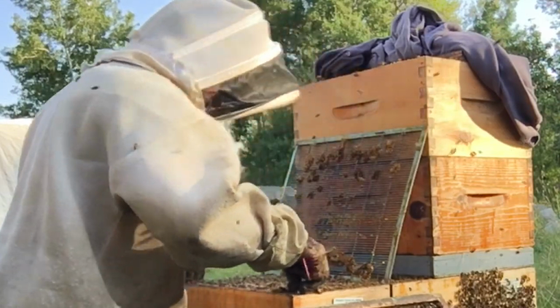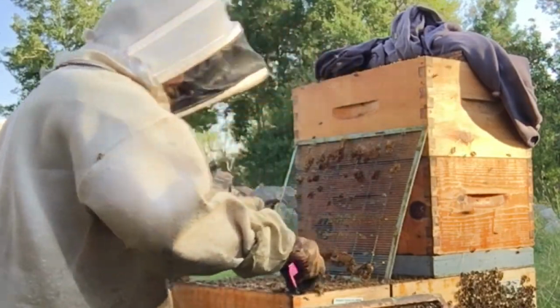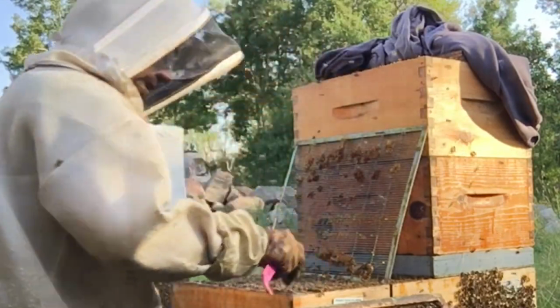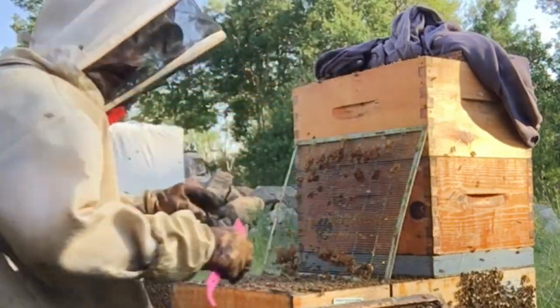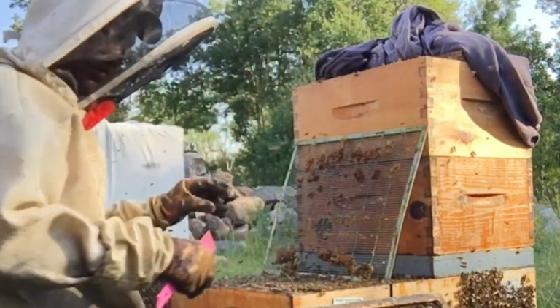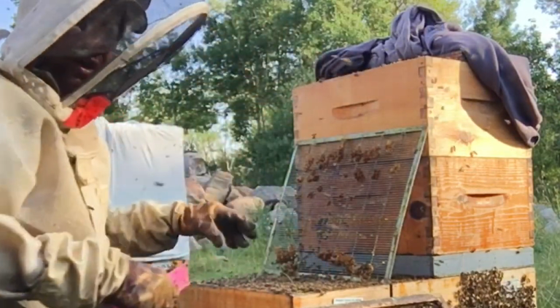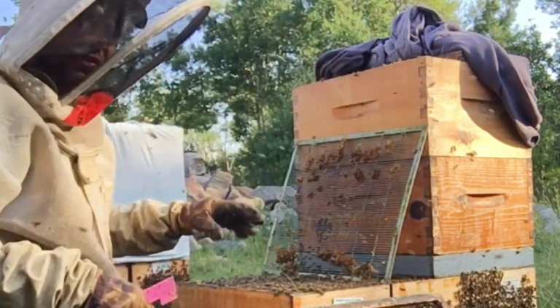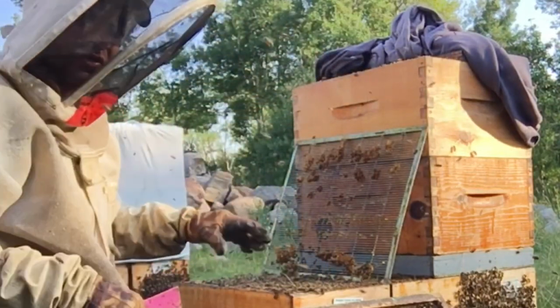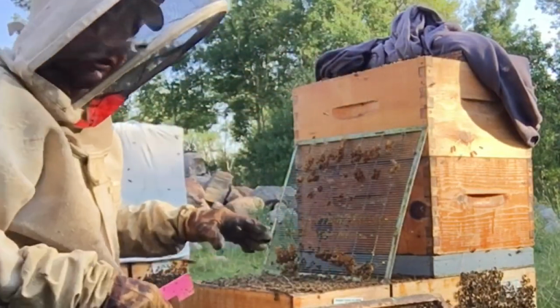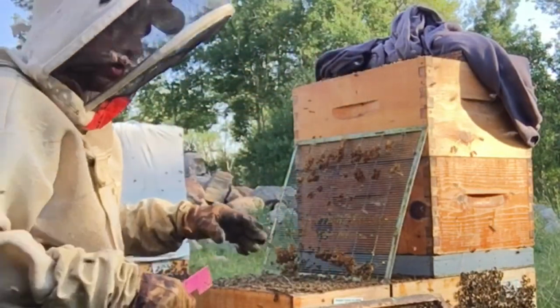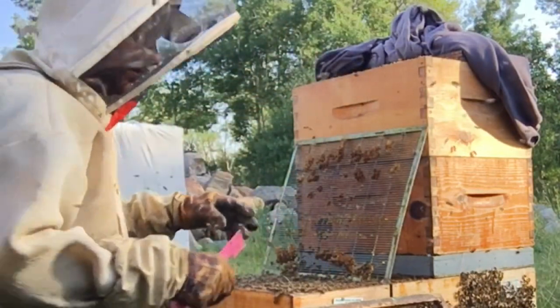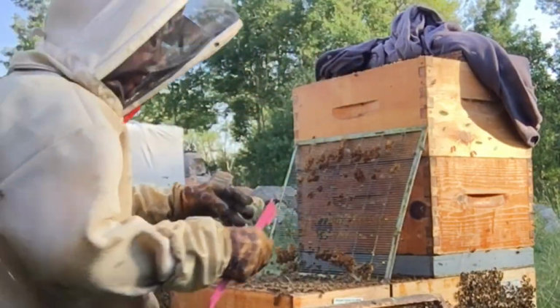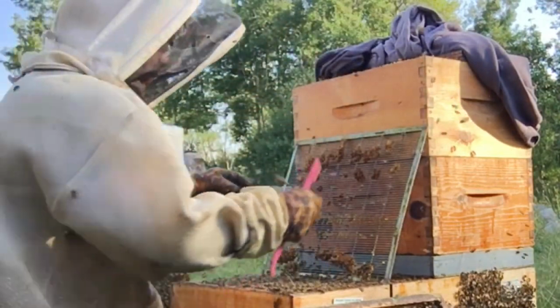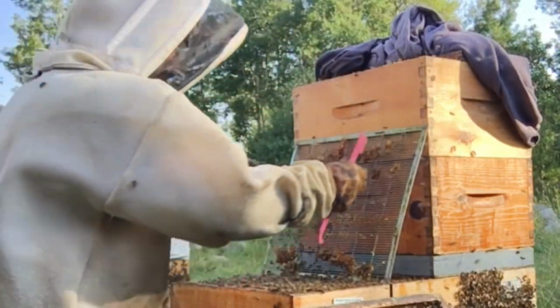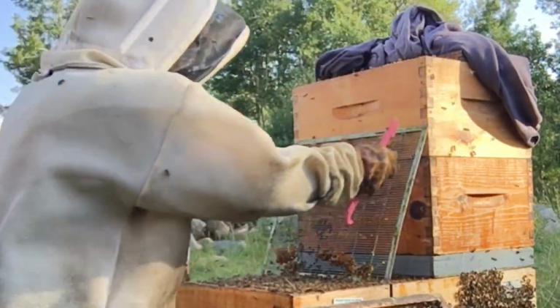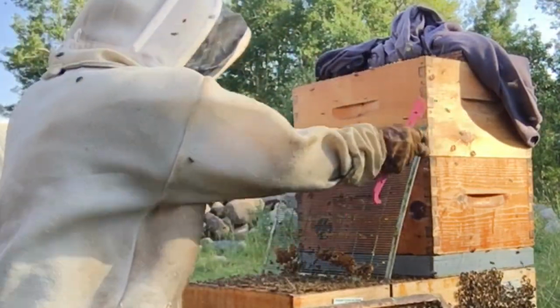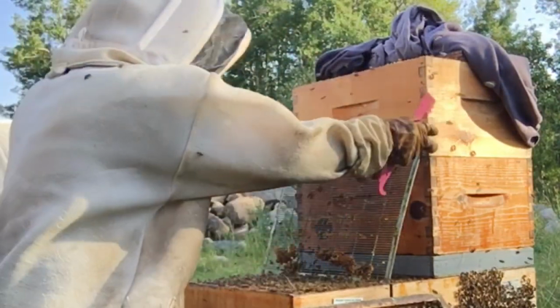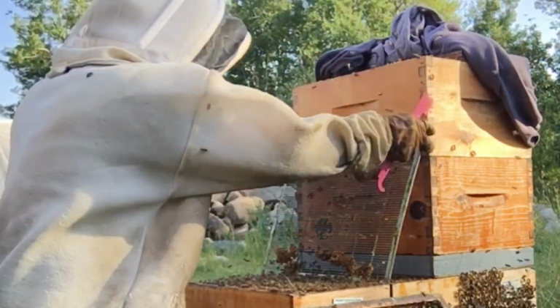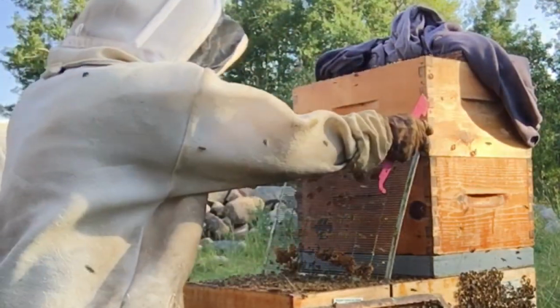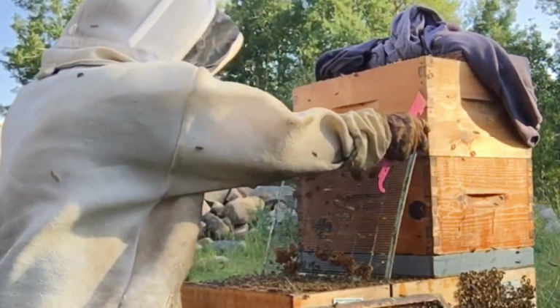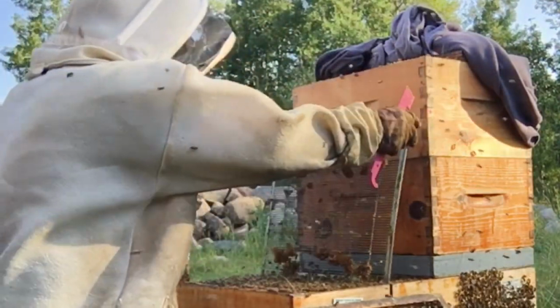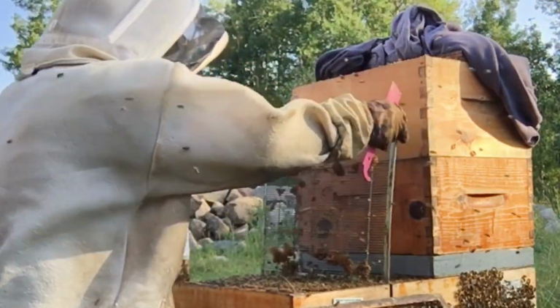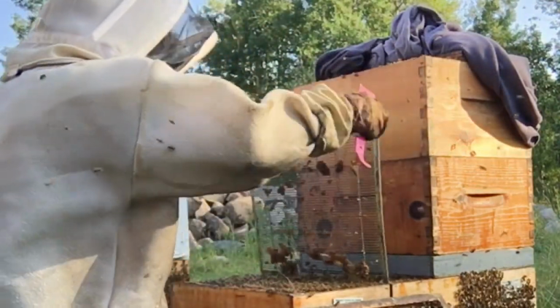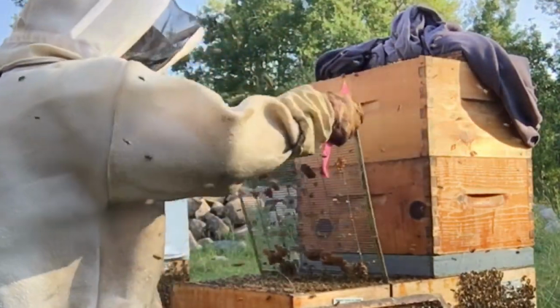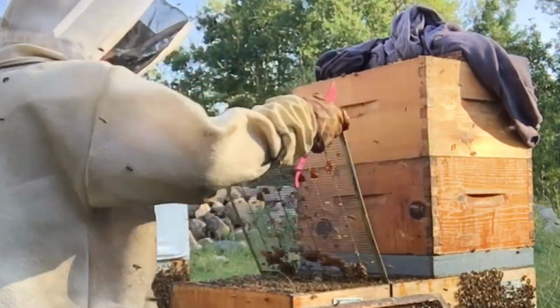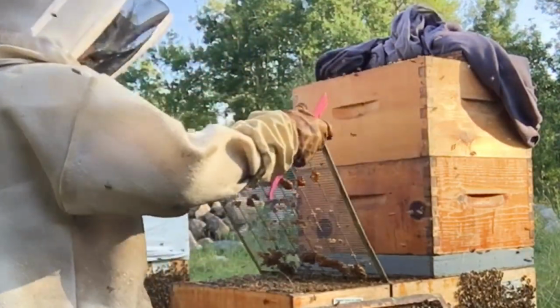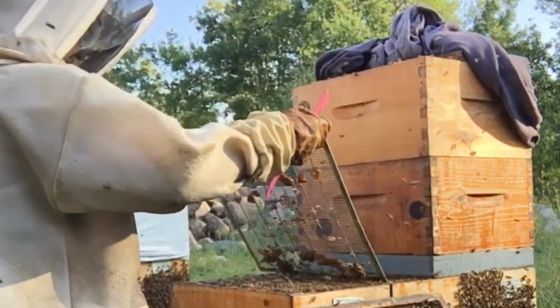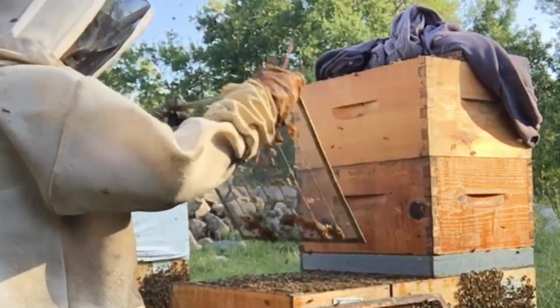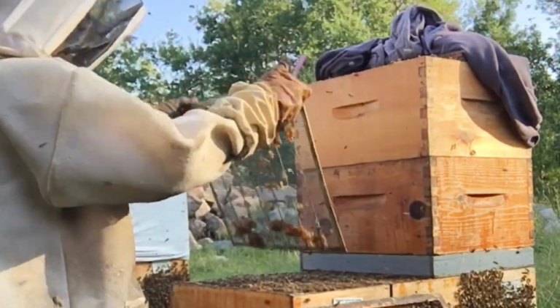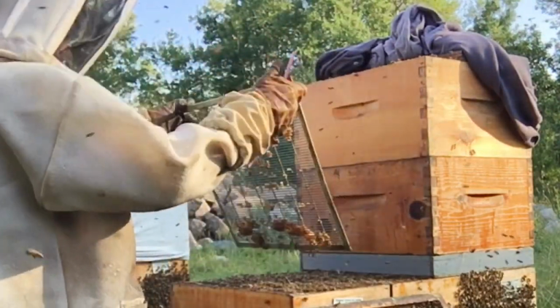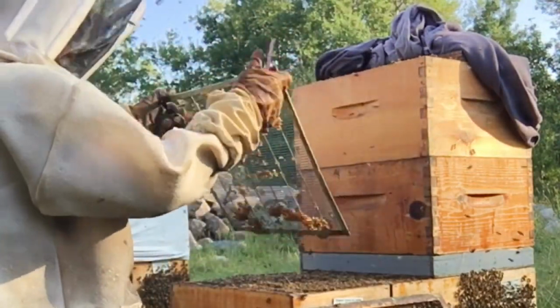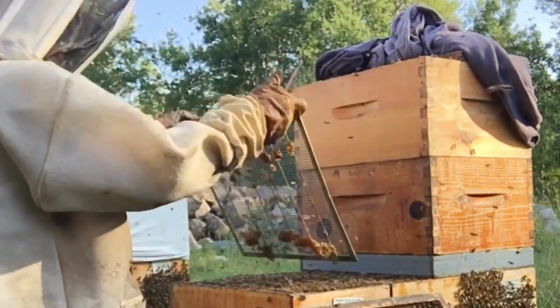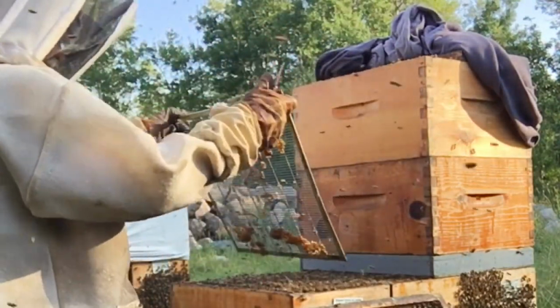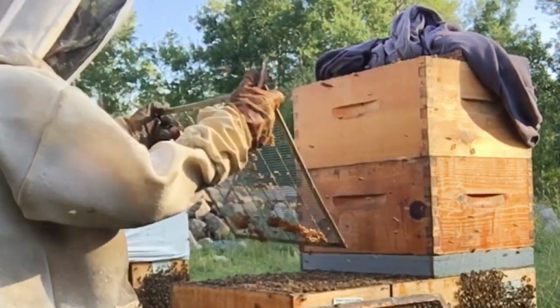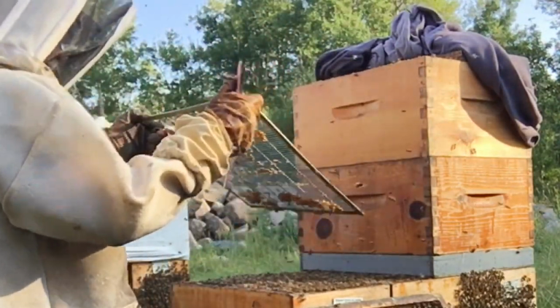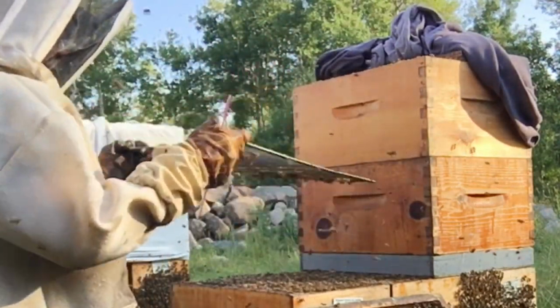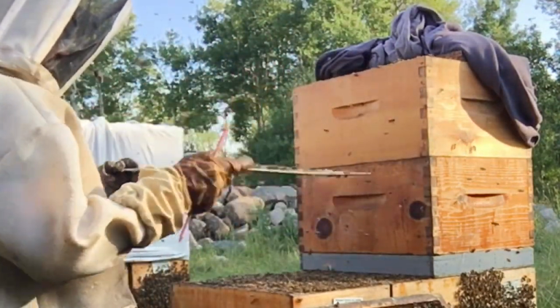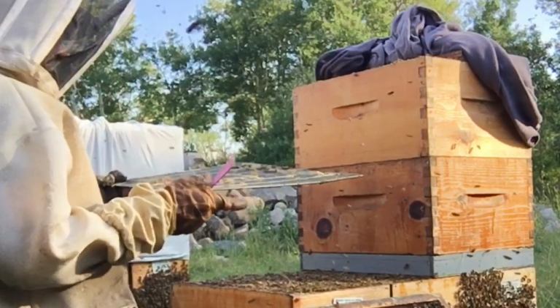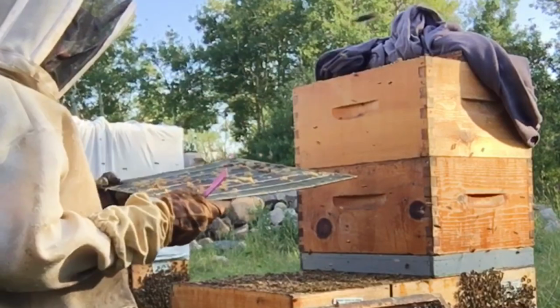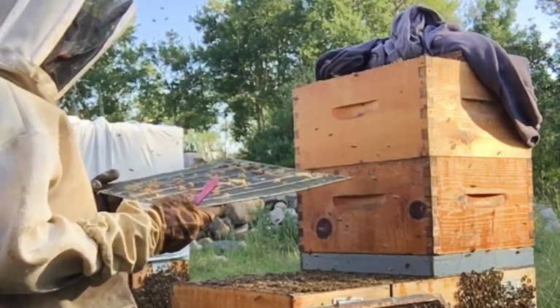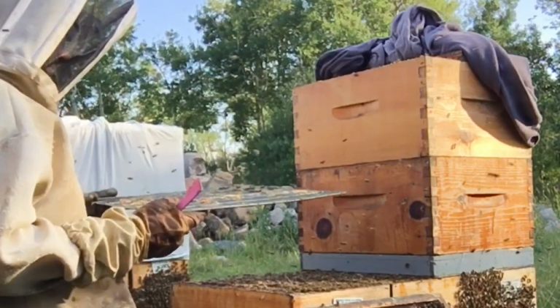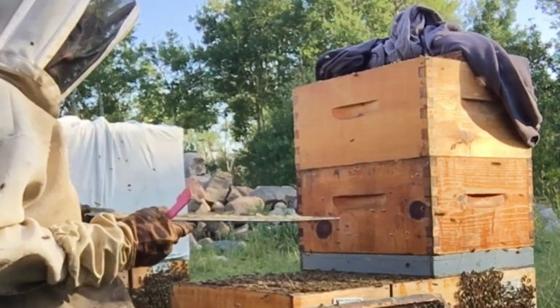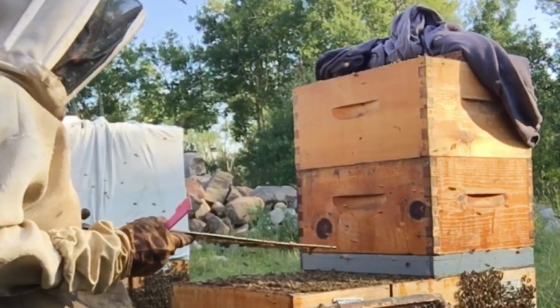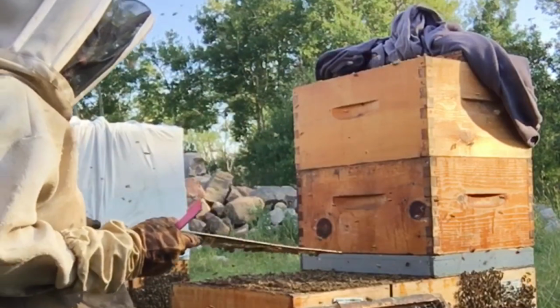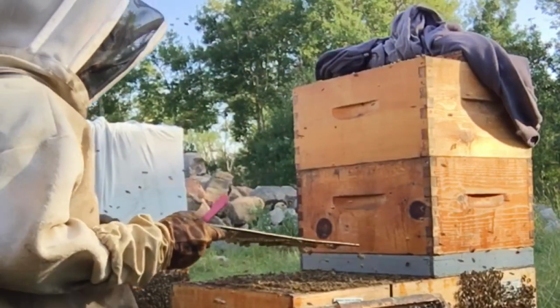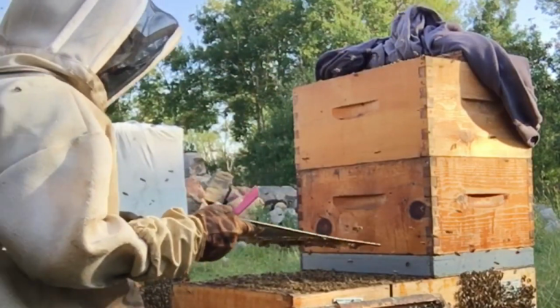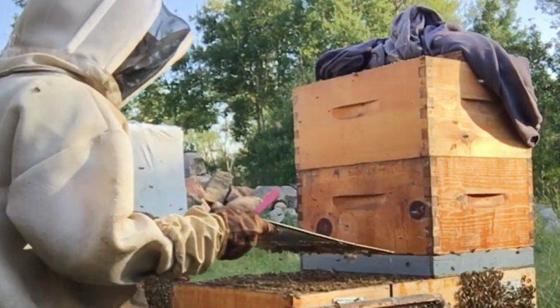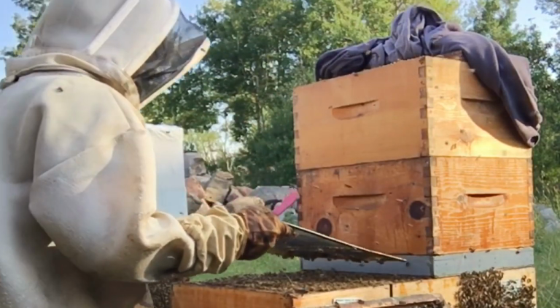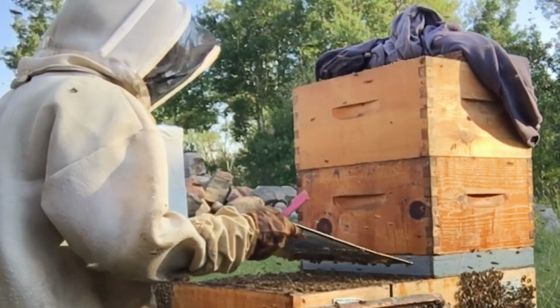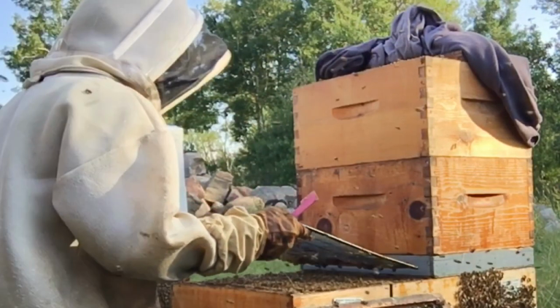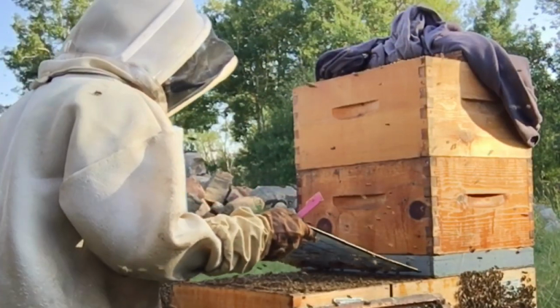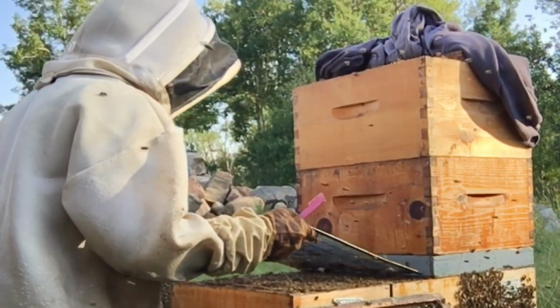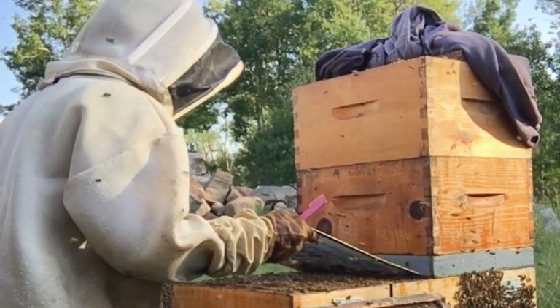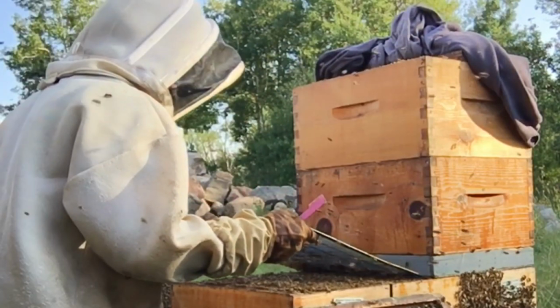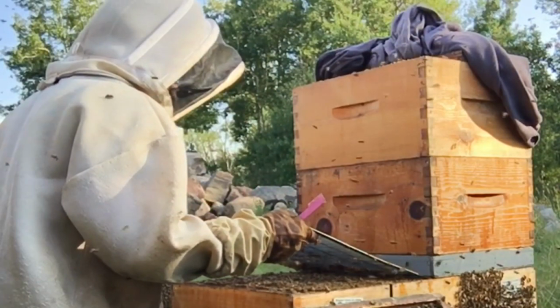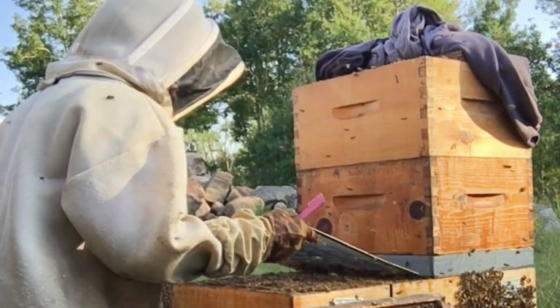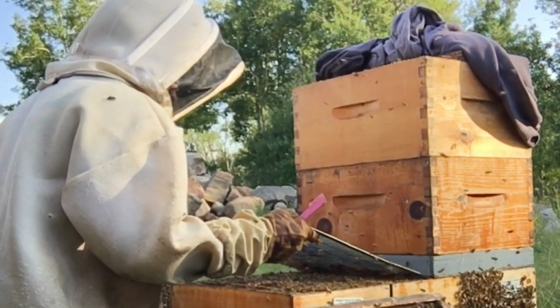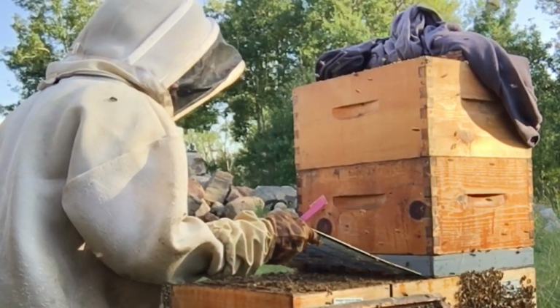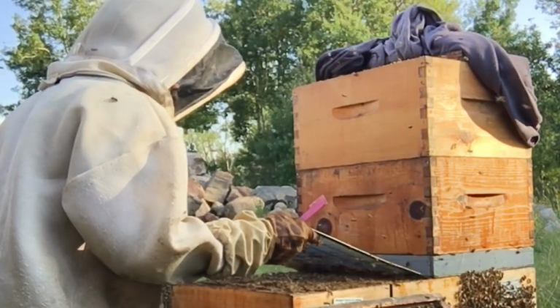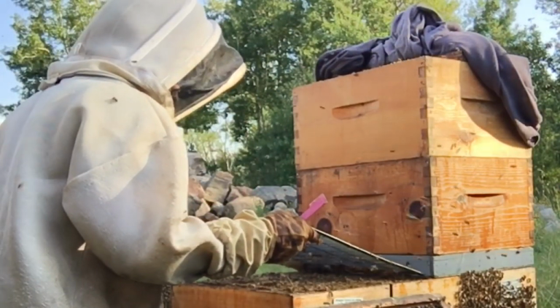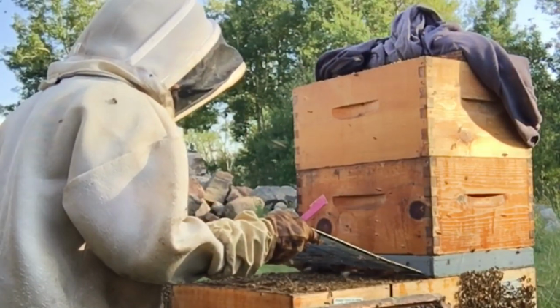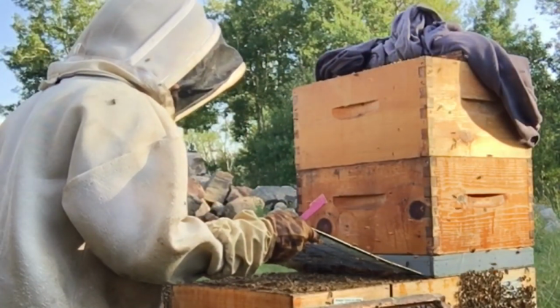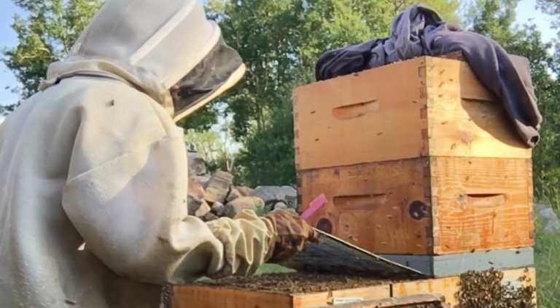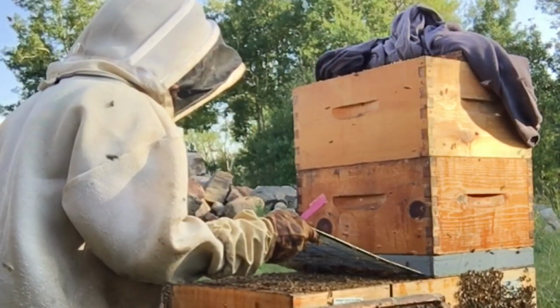These guys are dangerously late — they haven't reacted to the removal of the honey boxes yet.